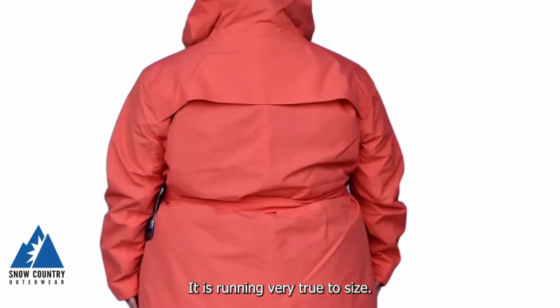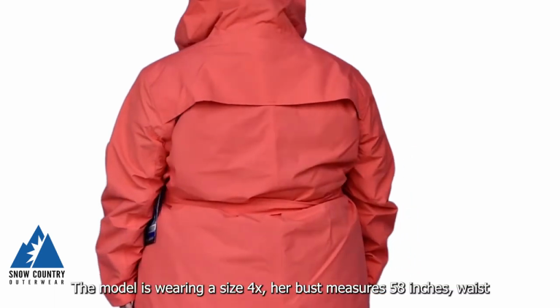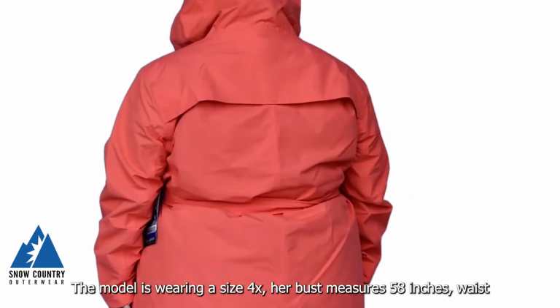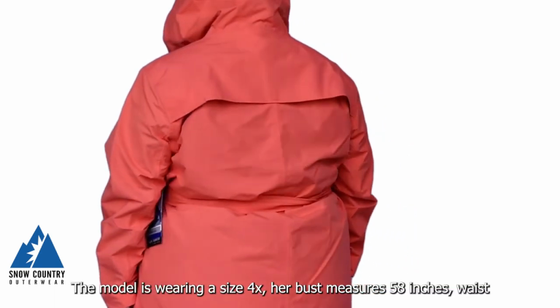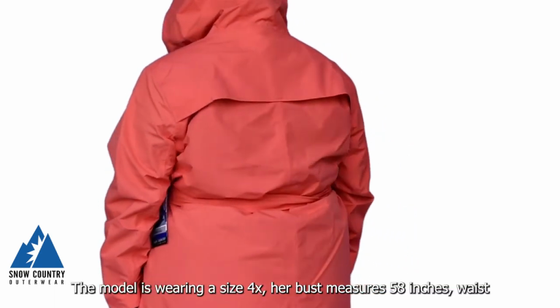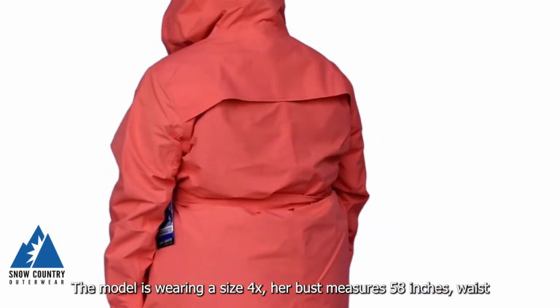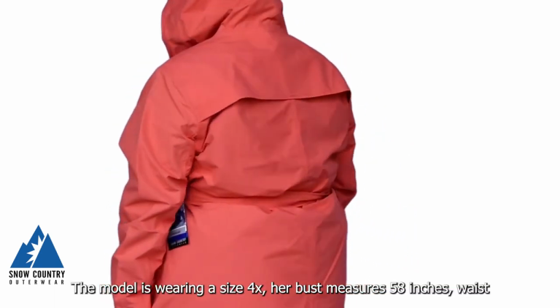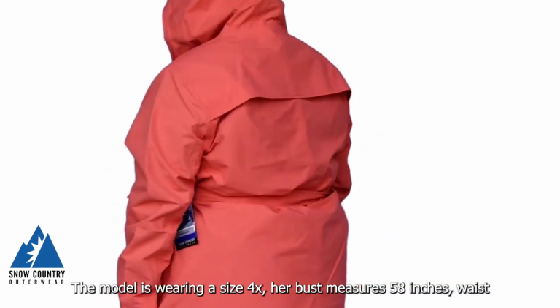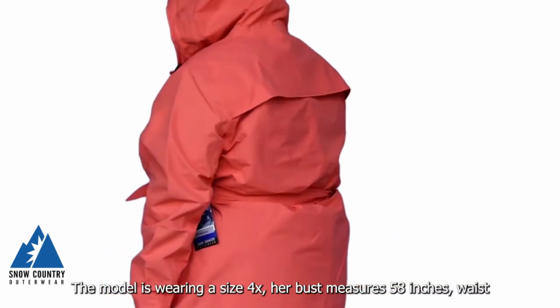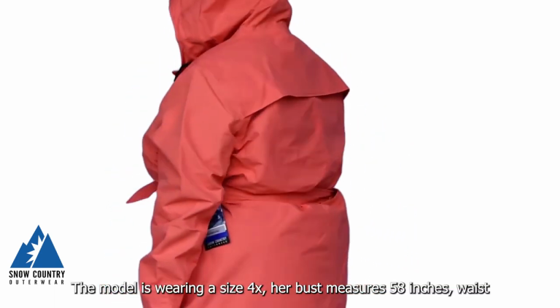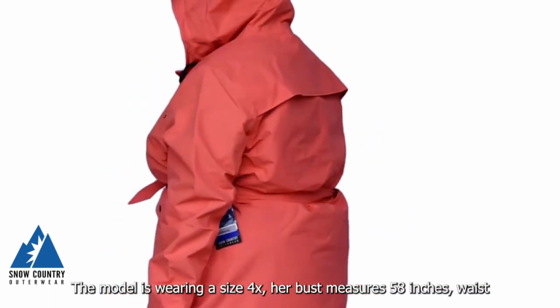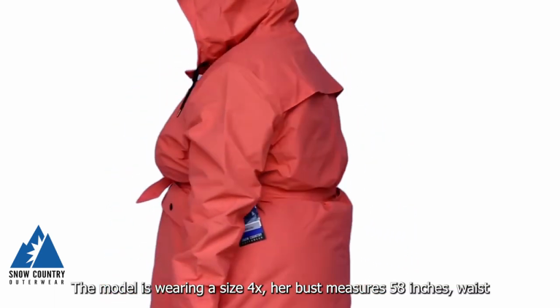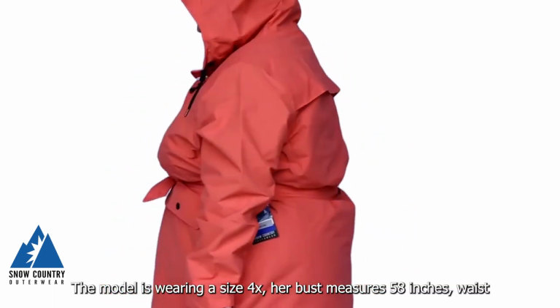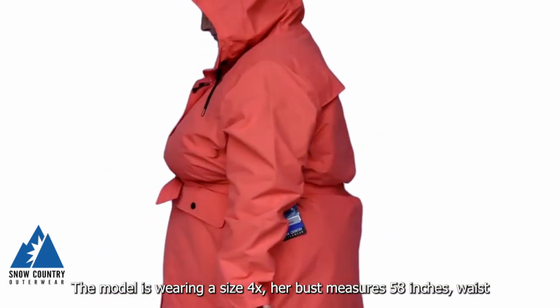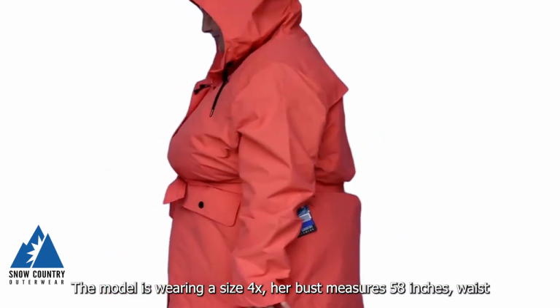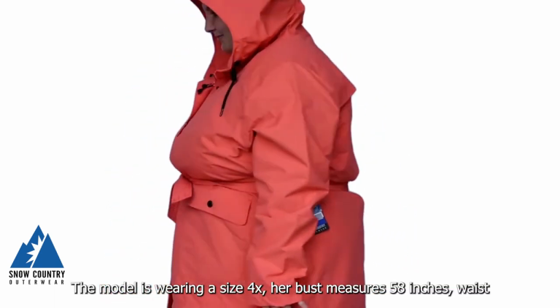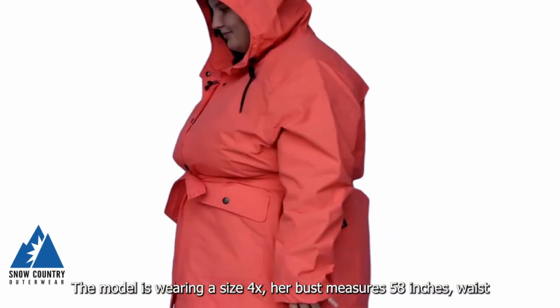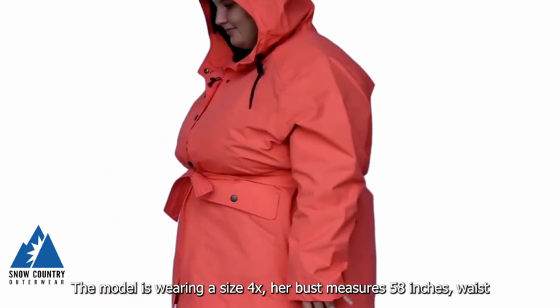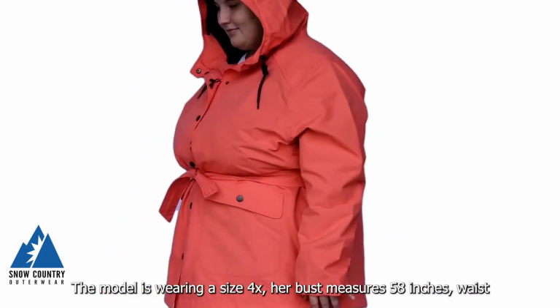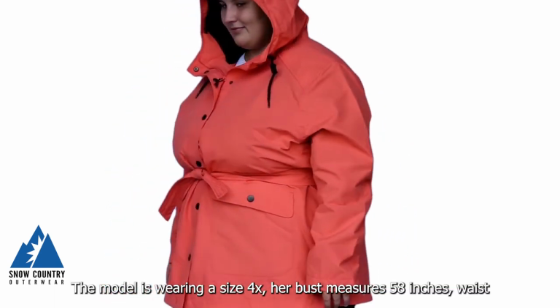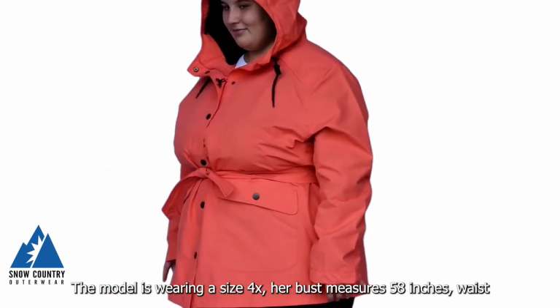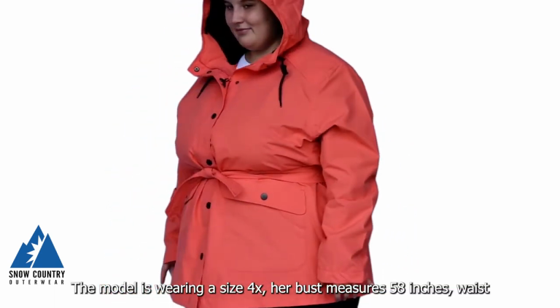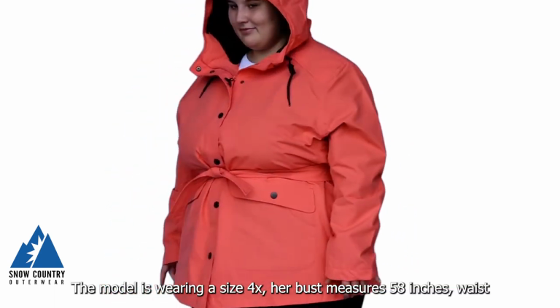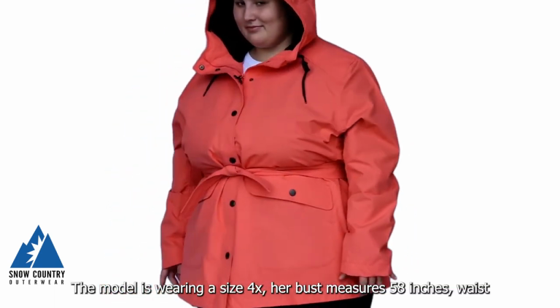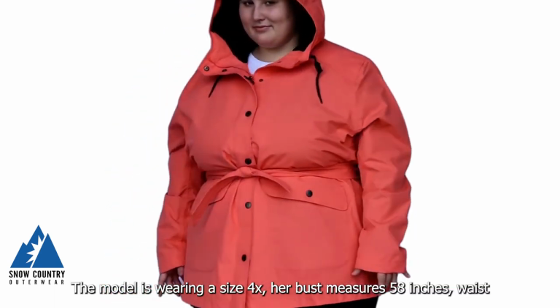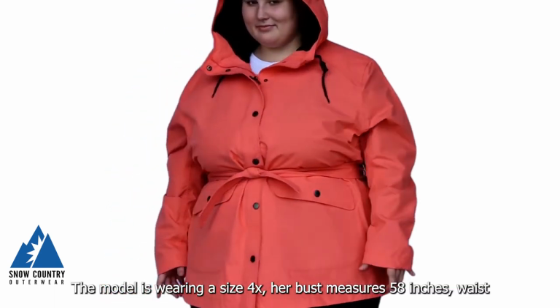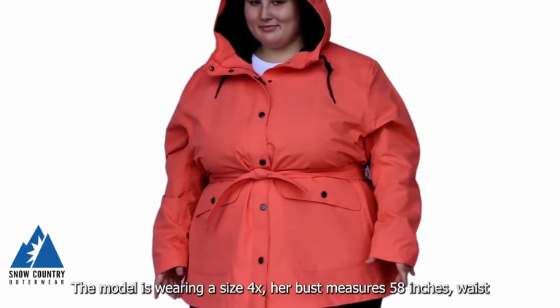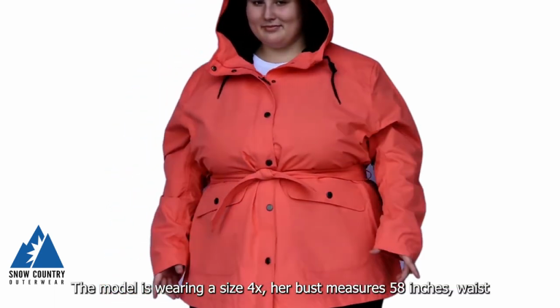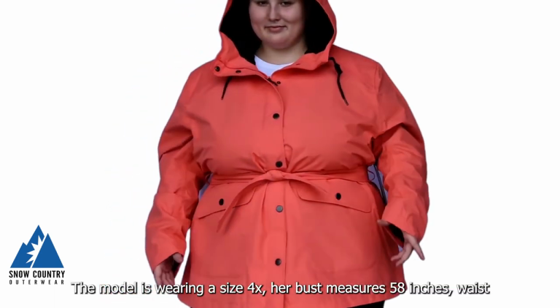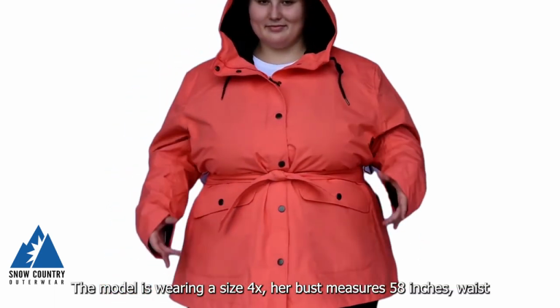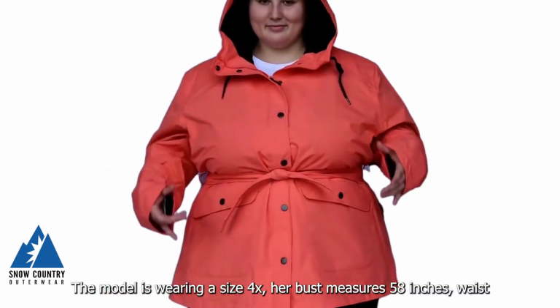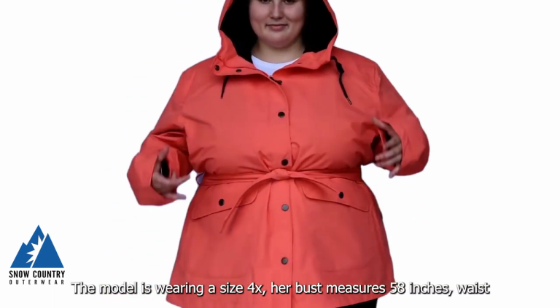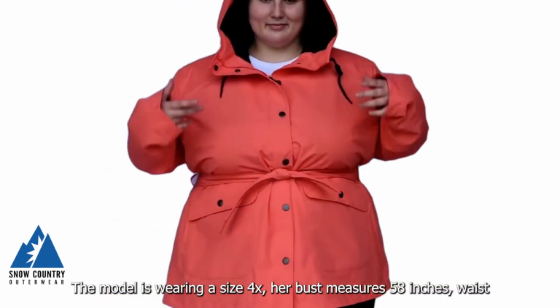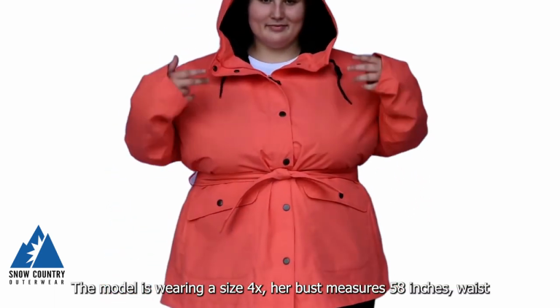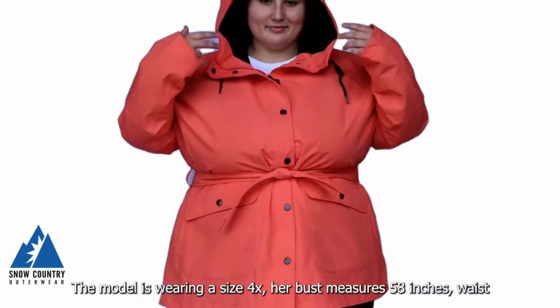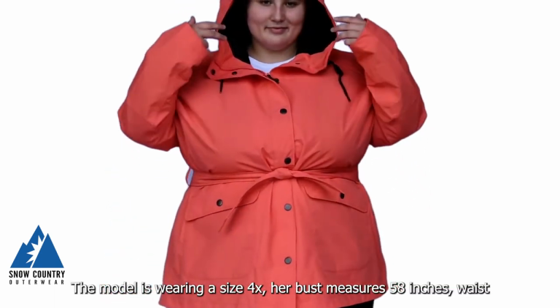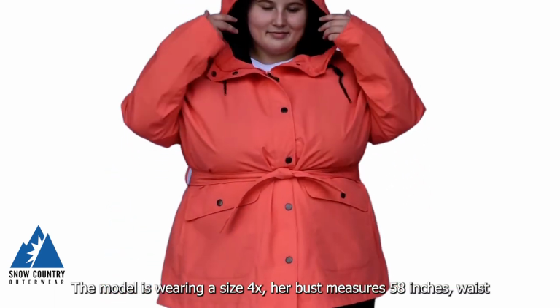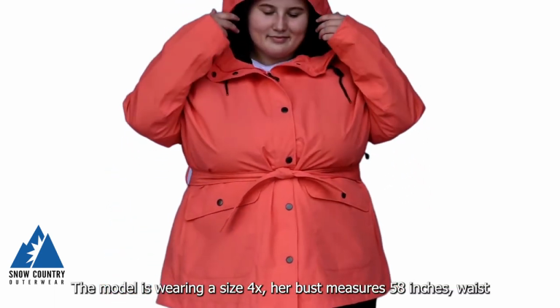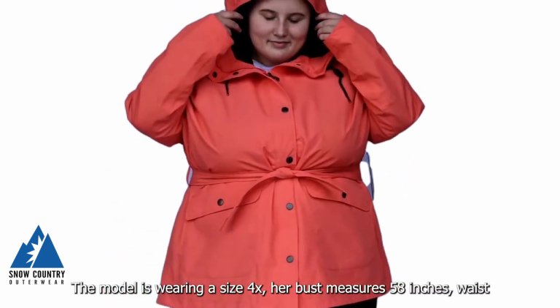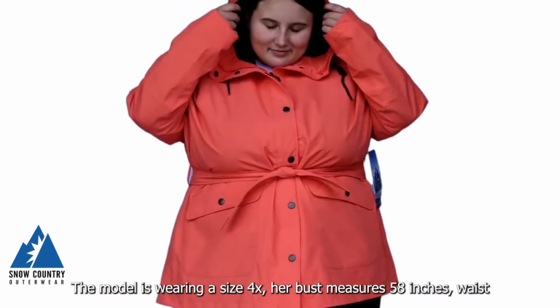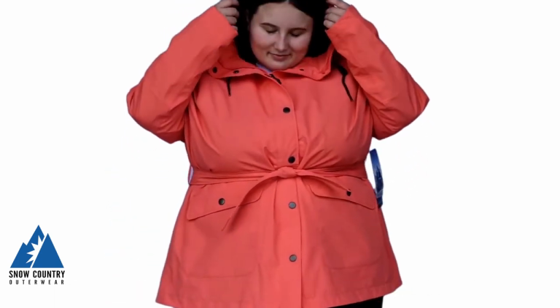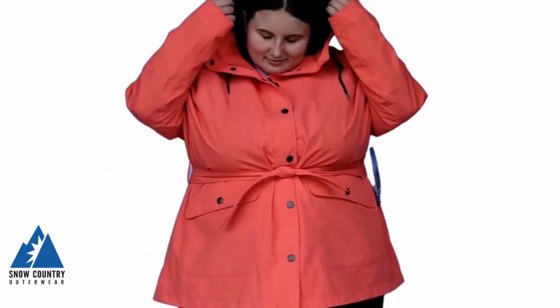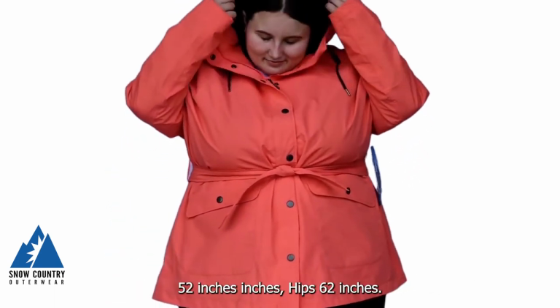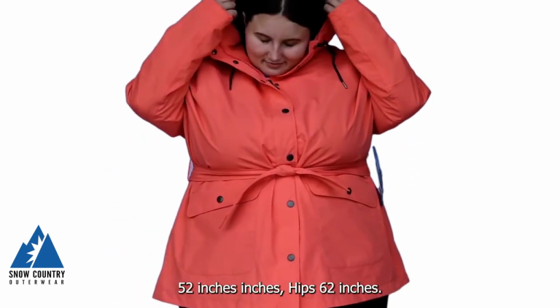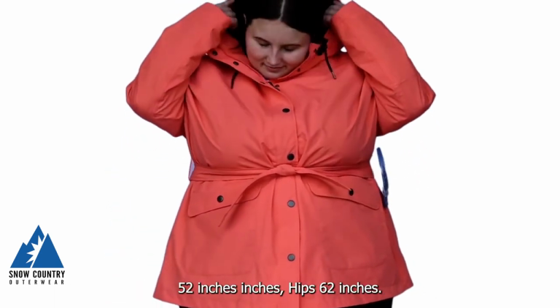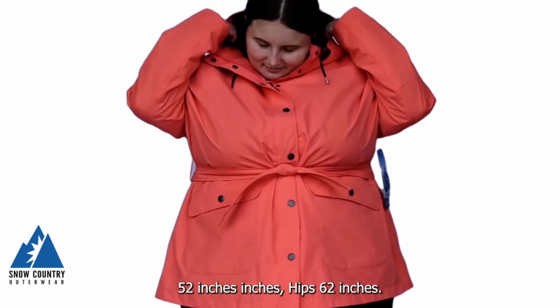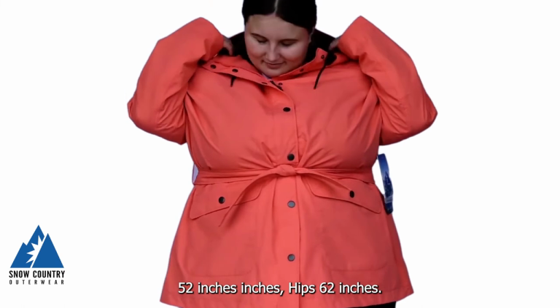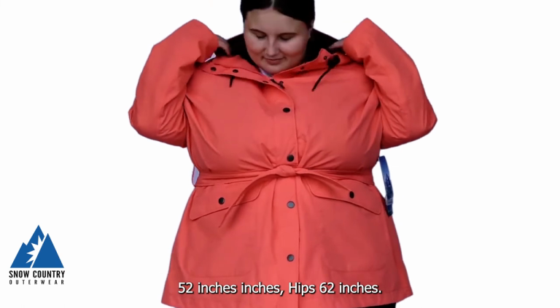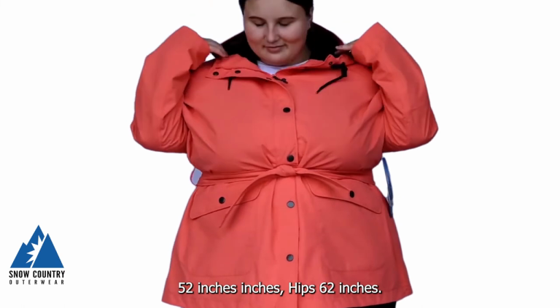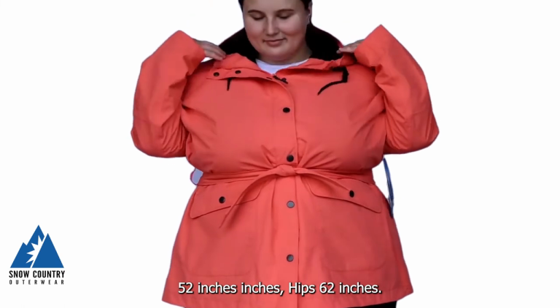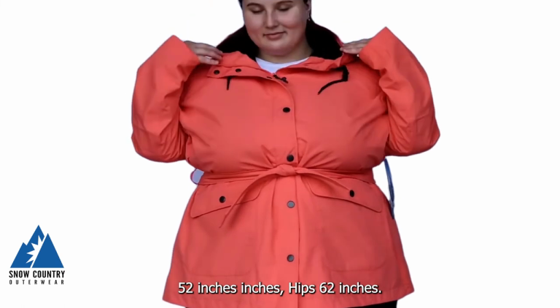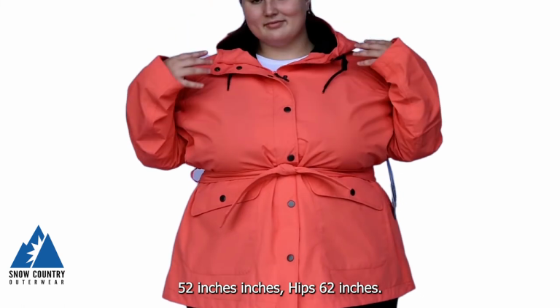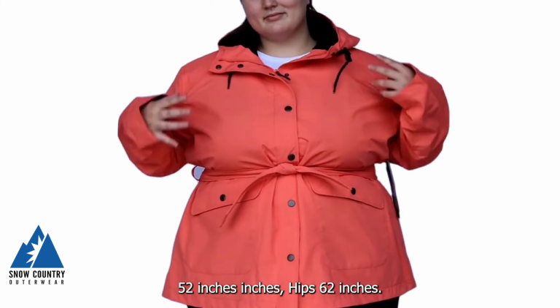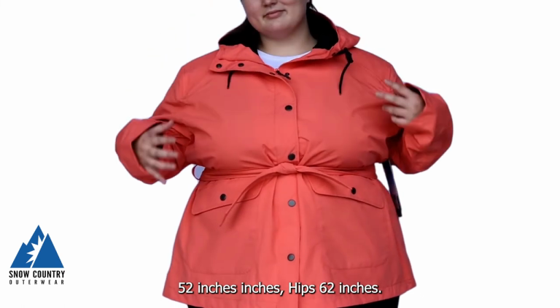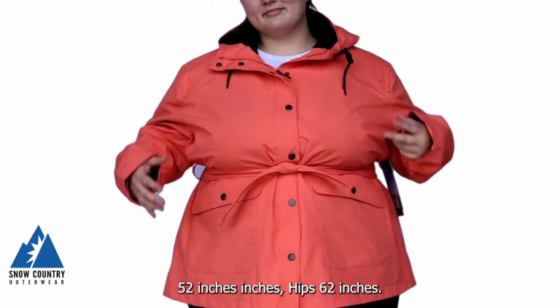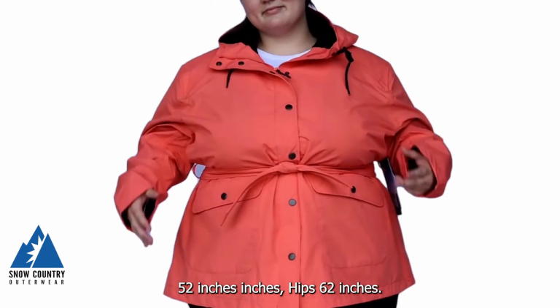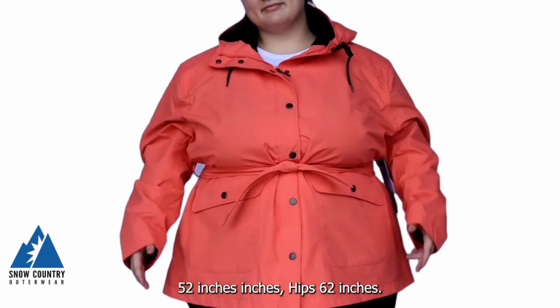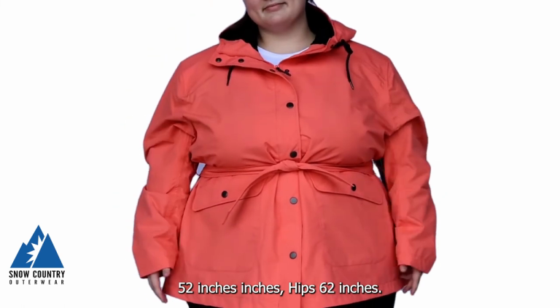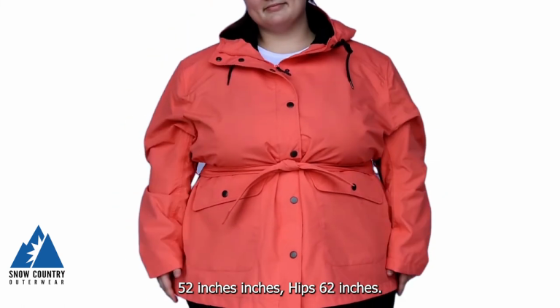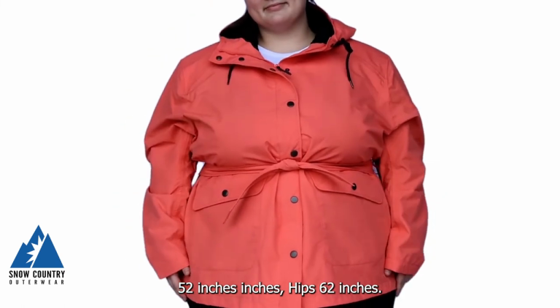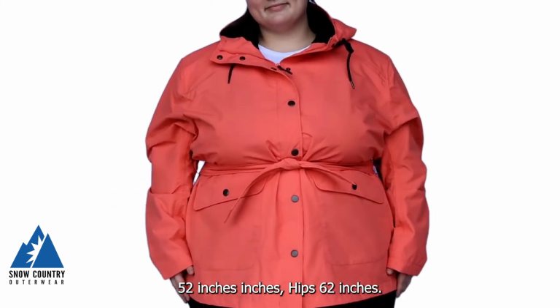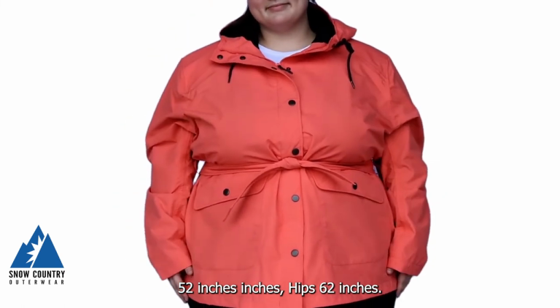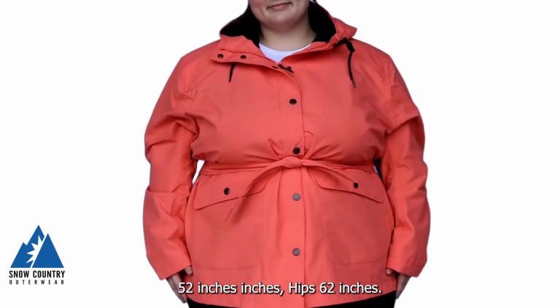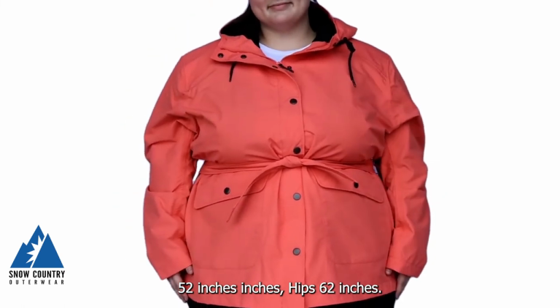The model is wearing a size 4X, with bust measures of 58 inches, waist 52 inches, and hips 62 inches.